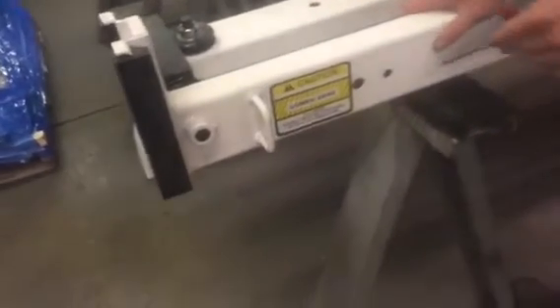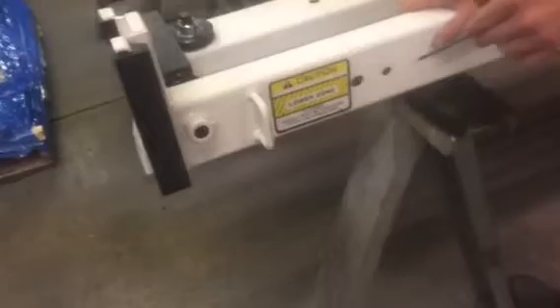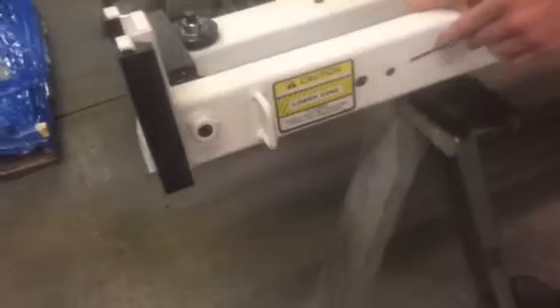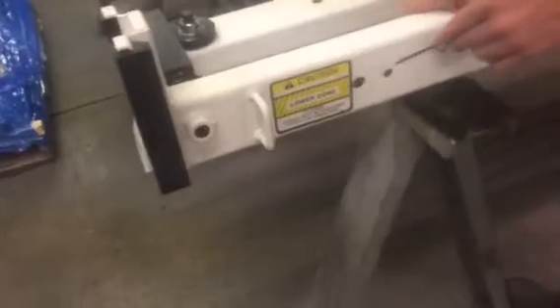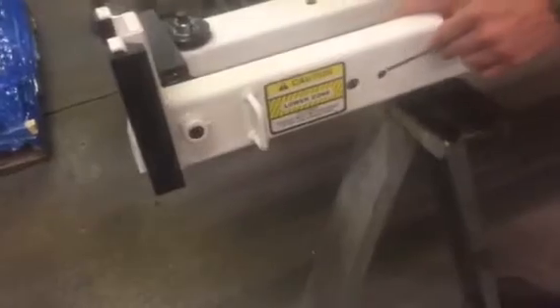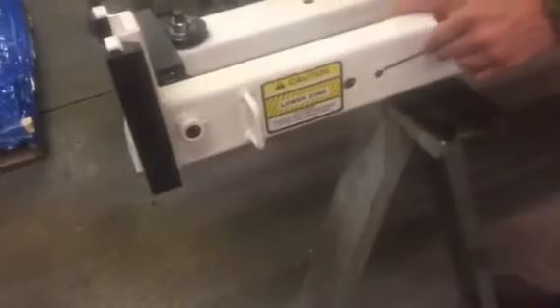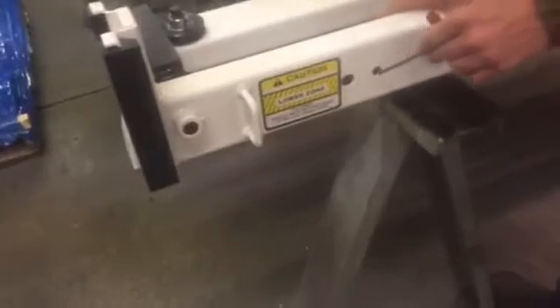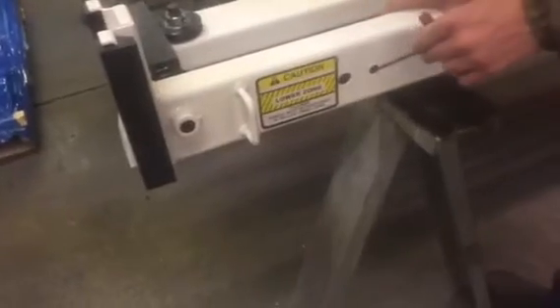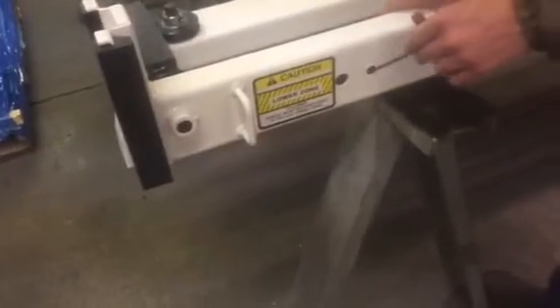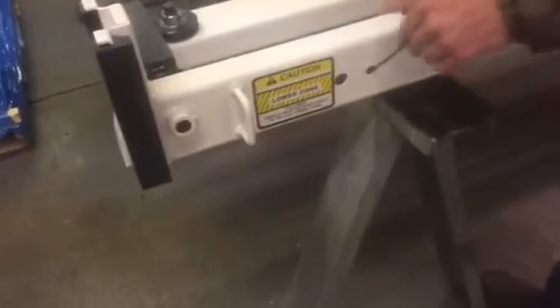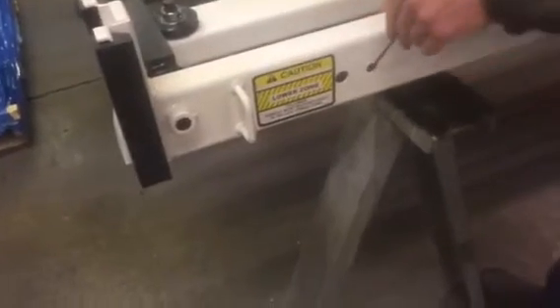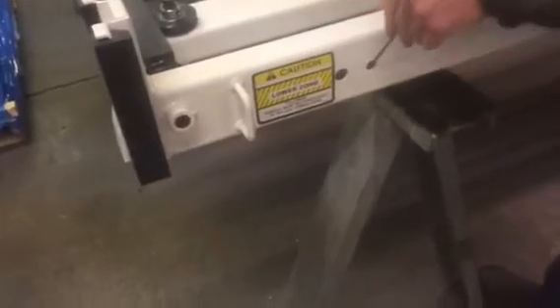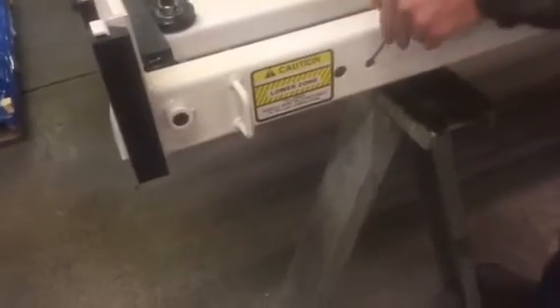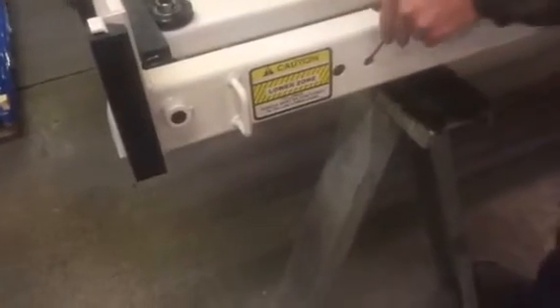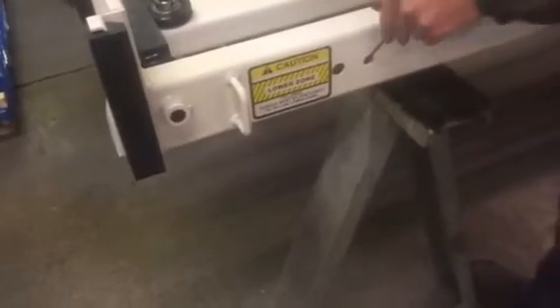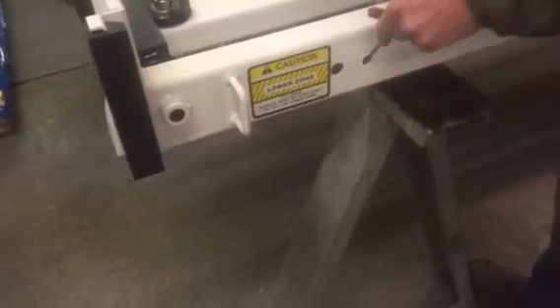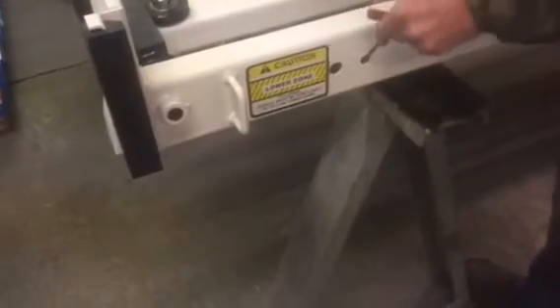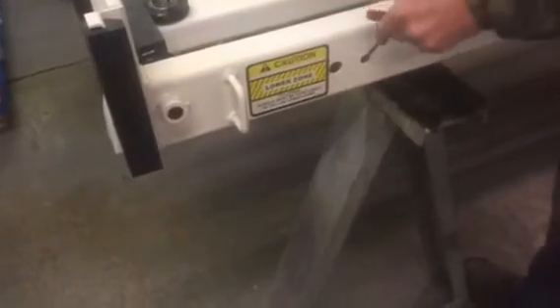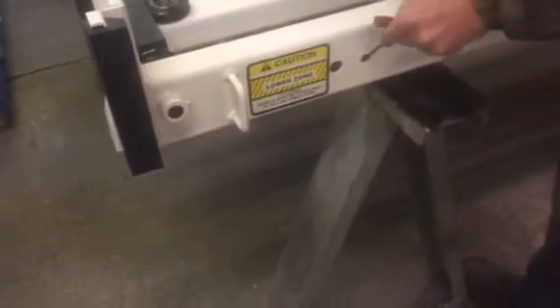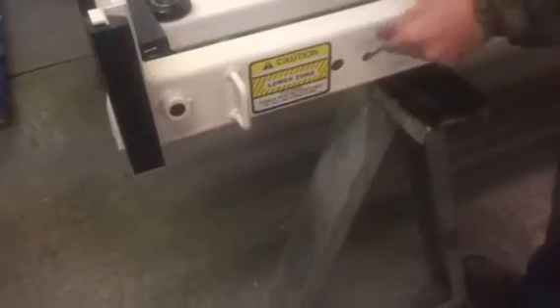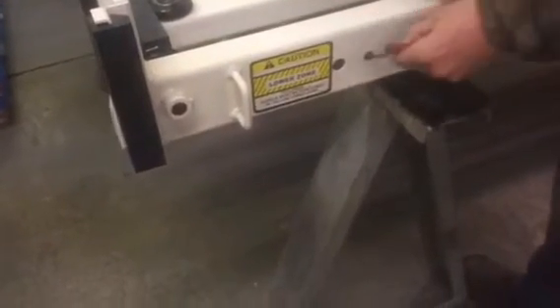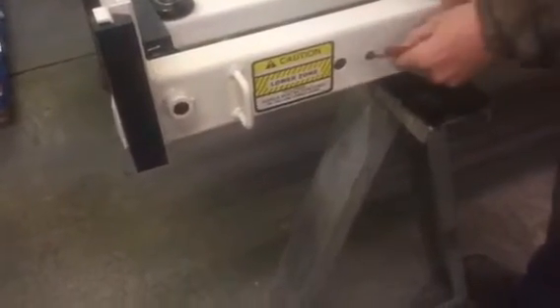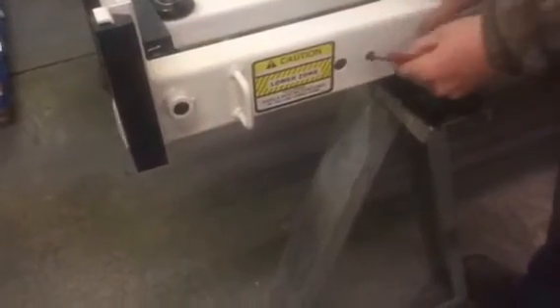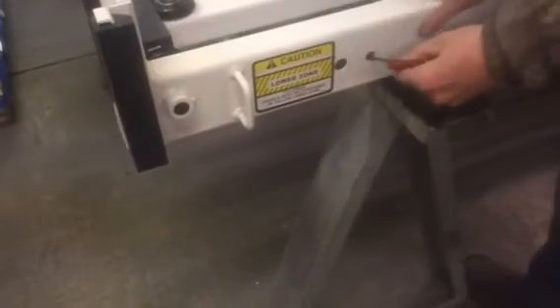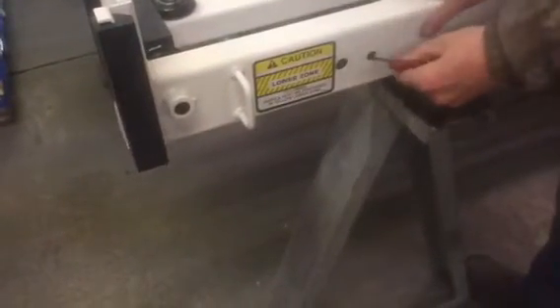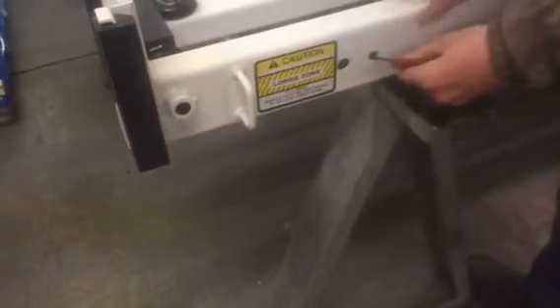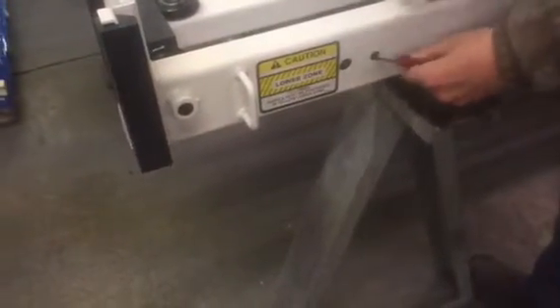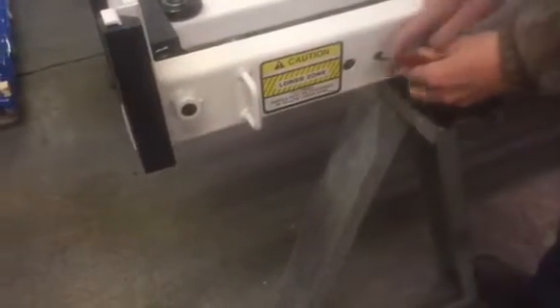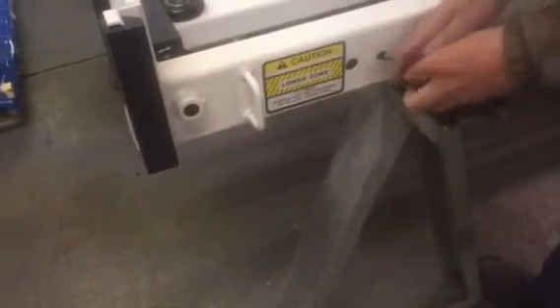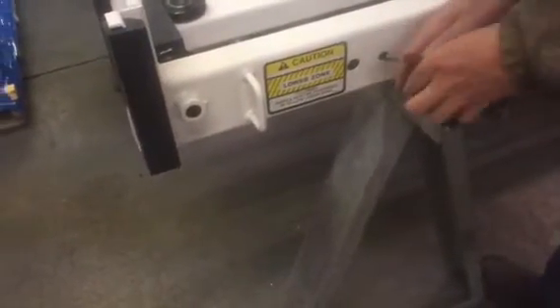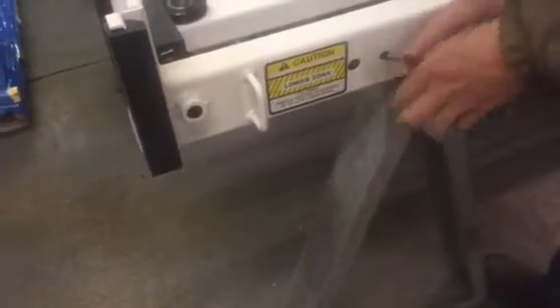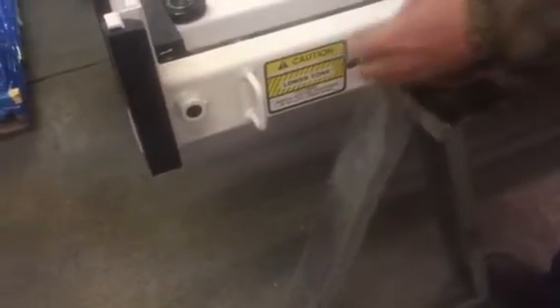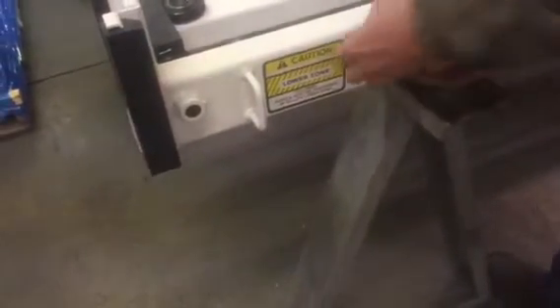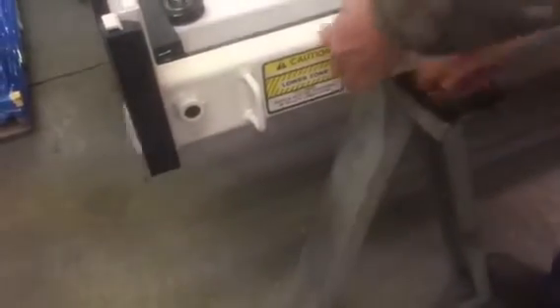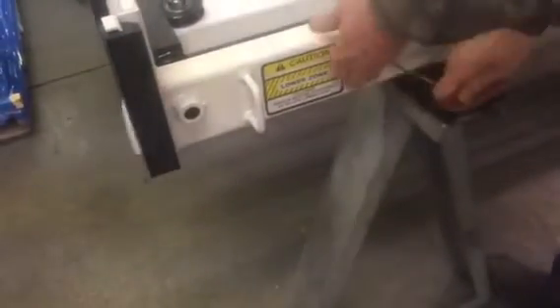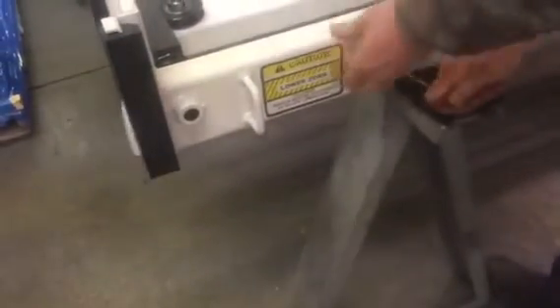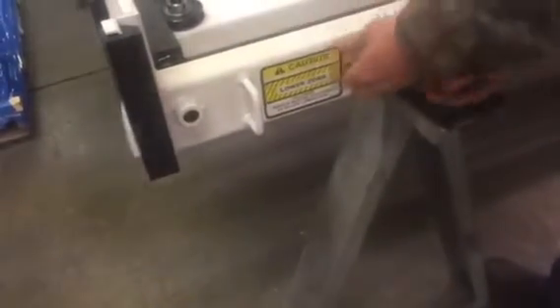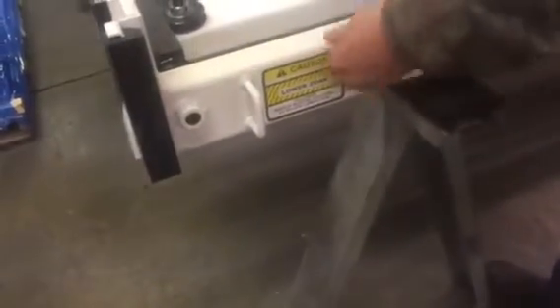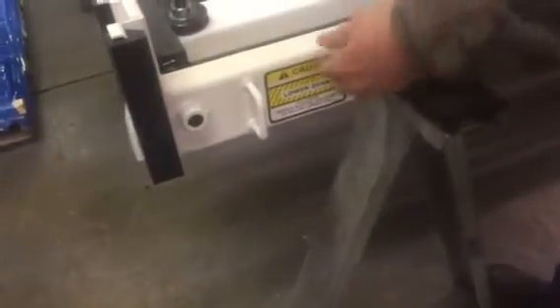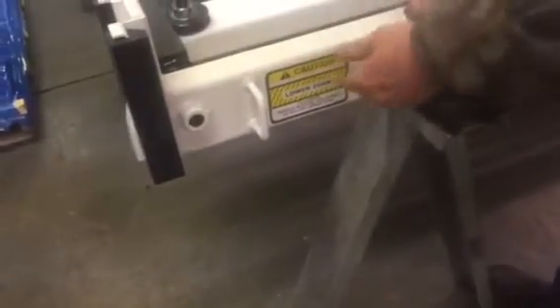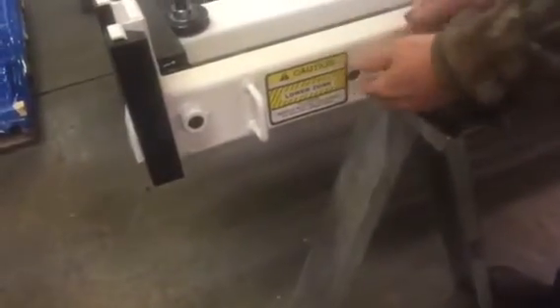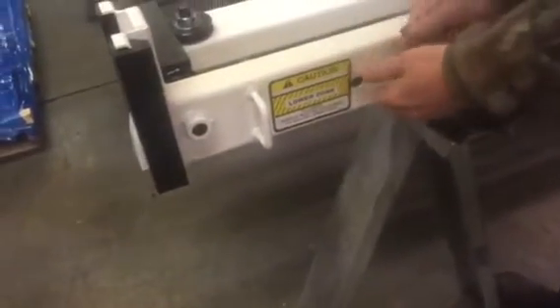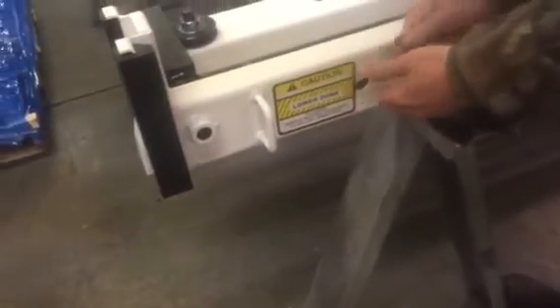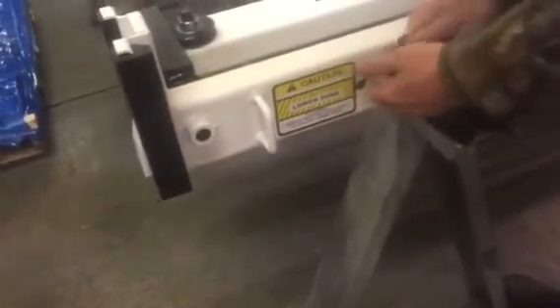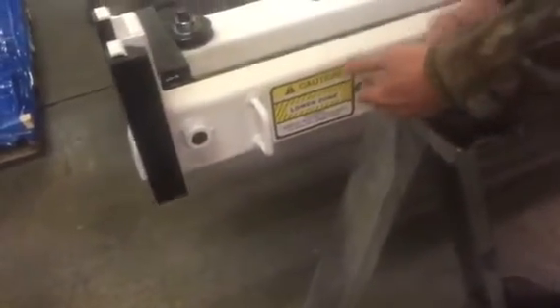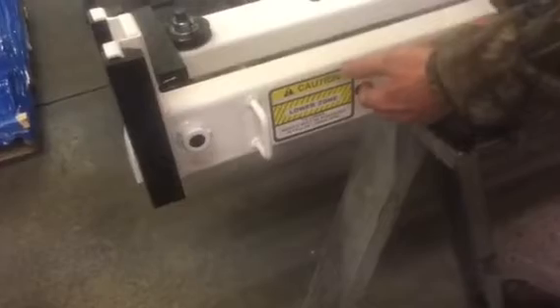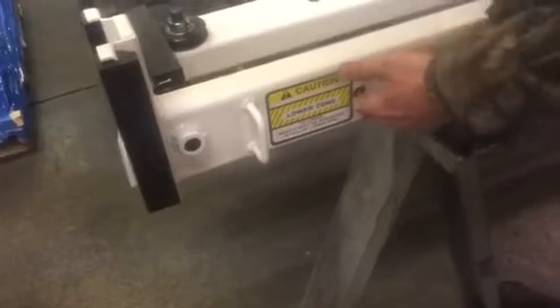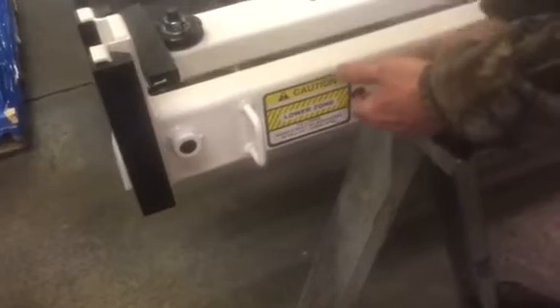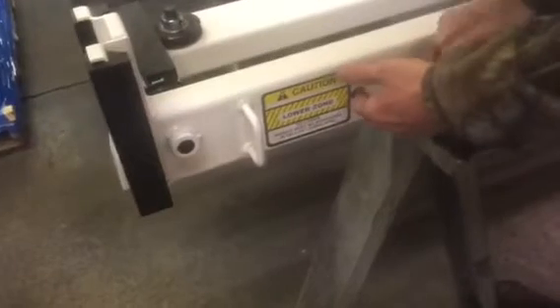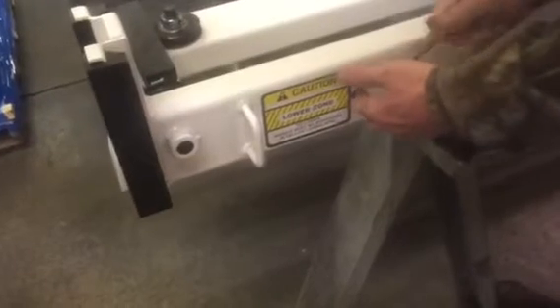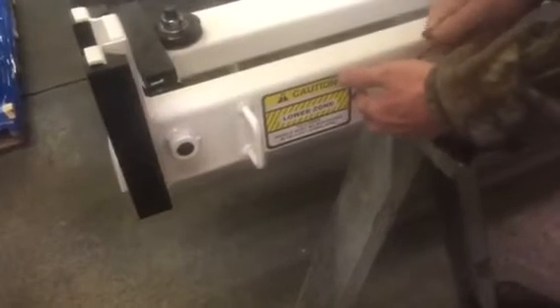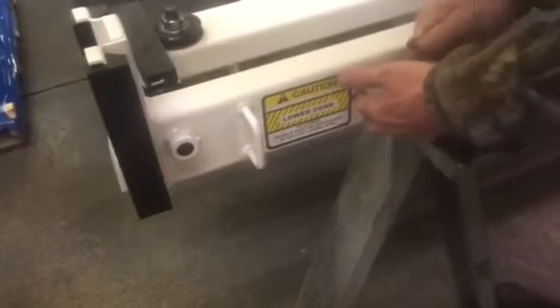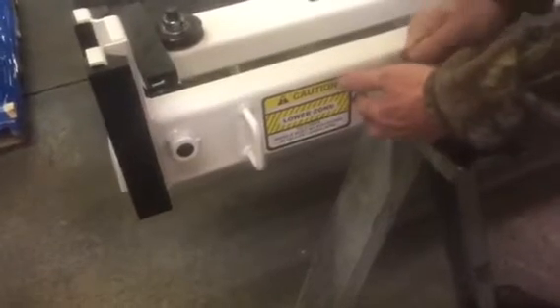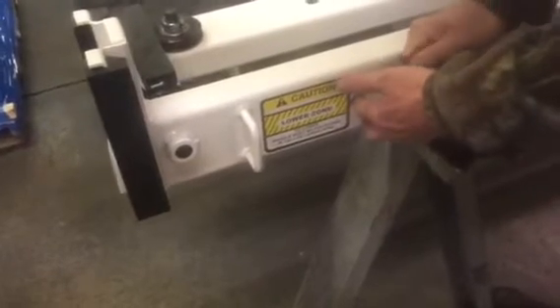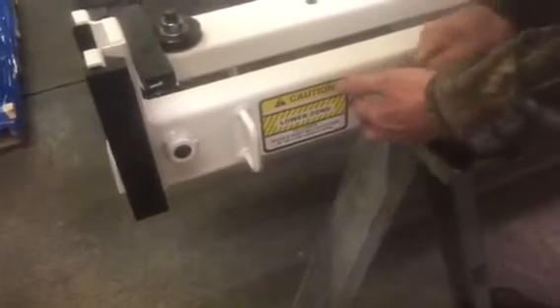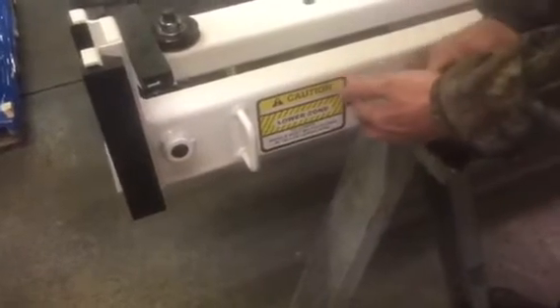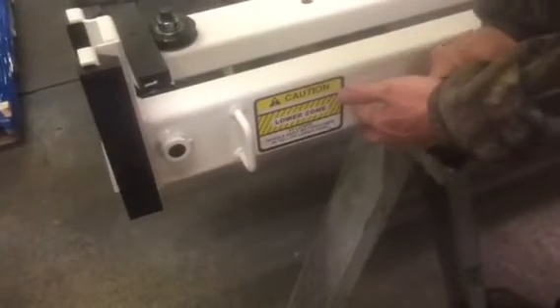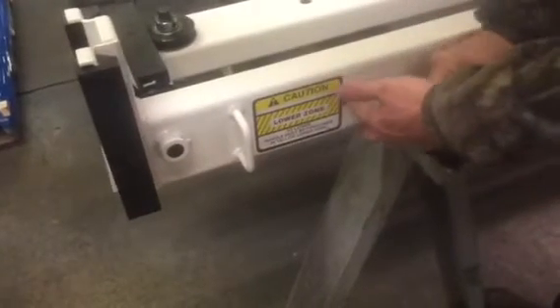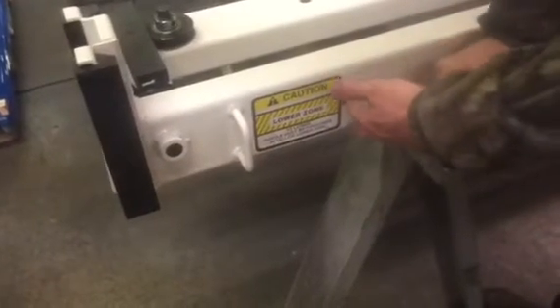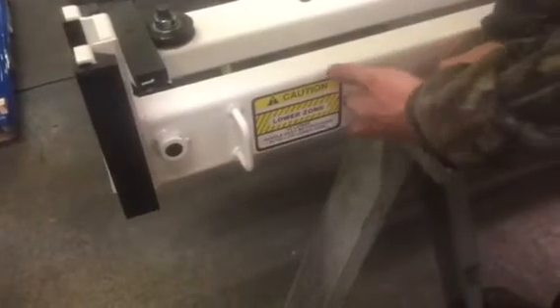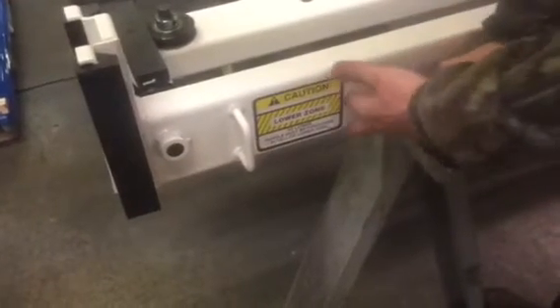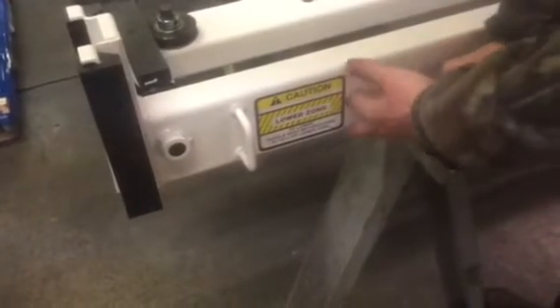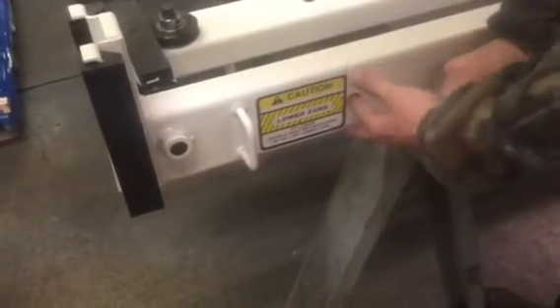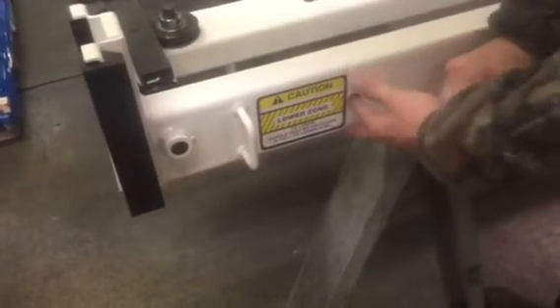I'm just going to take a little something and lift the linkage up and put the string around here to find the bell crank.